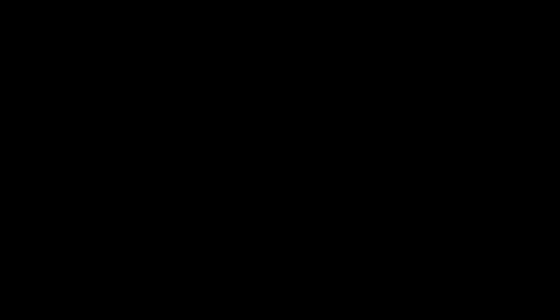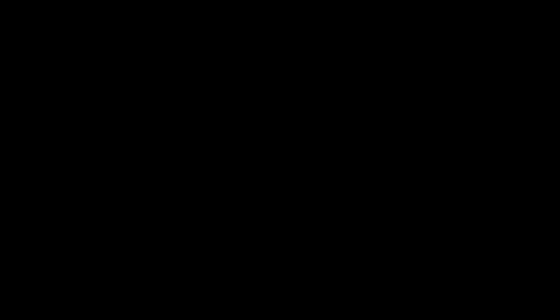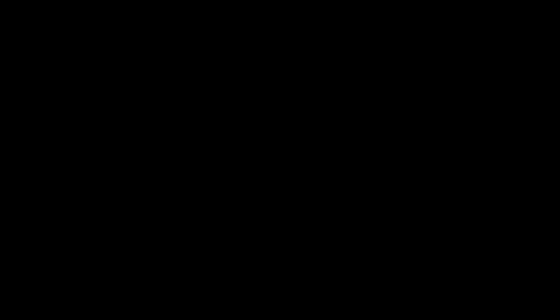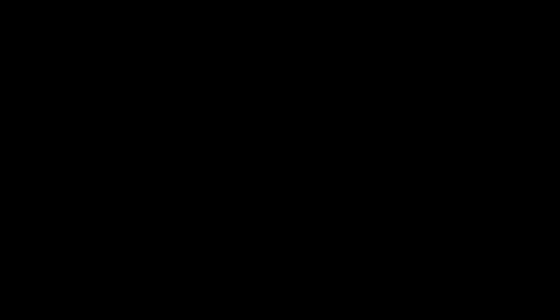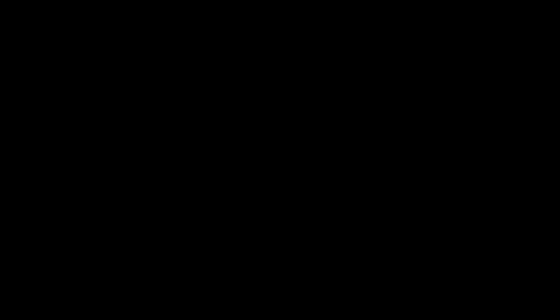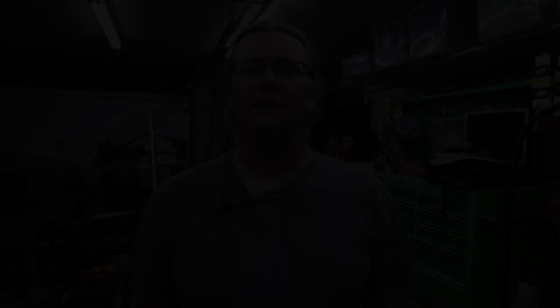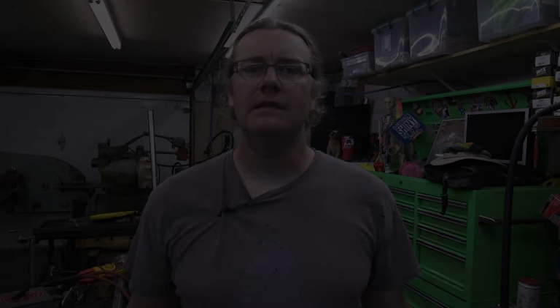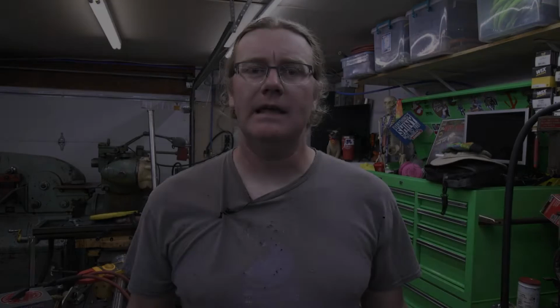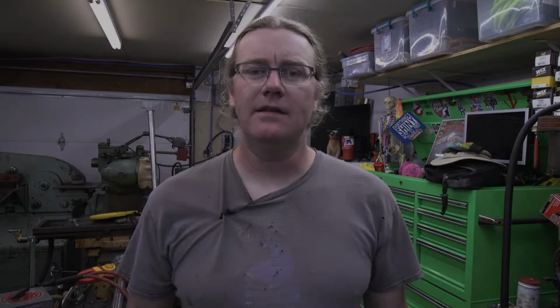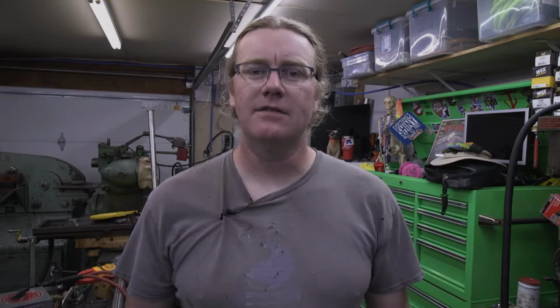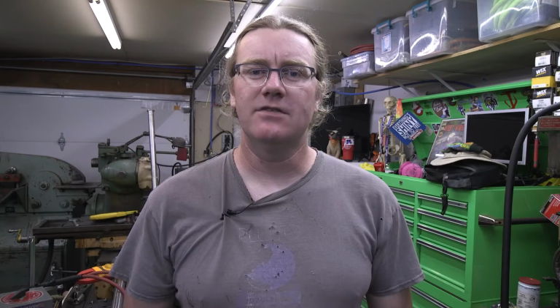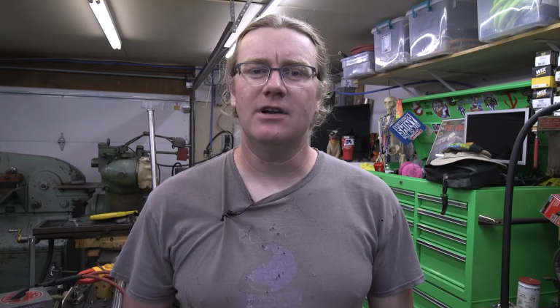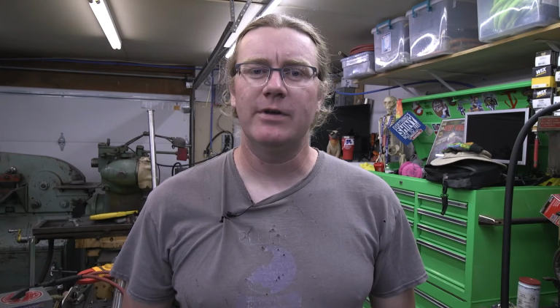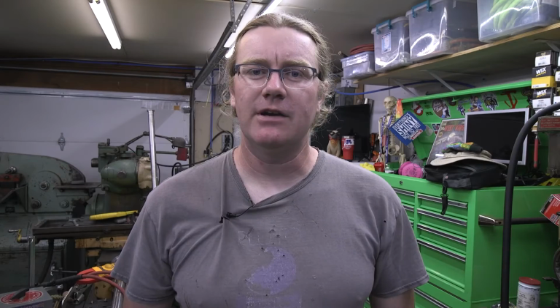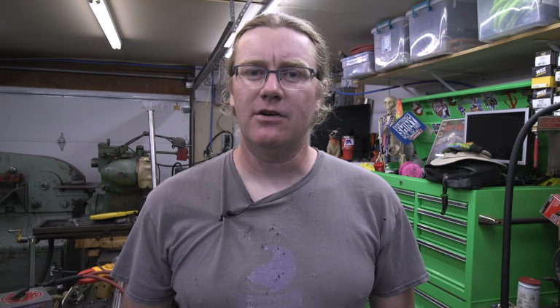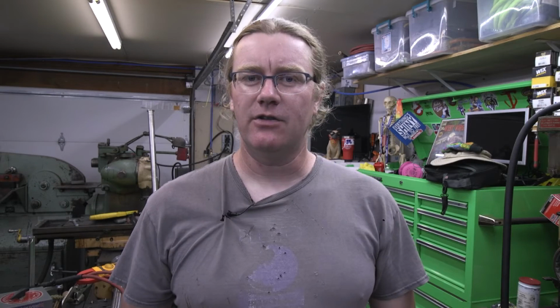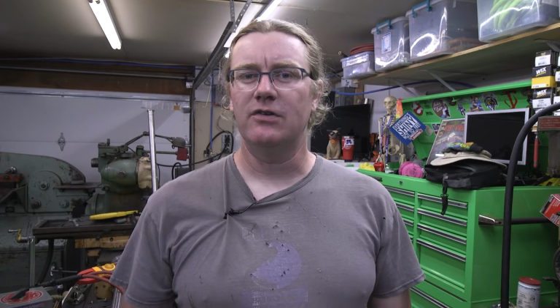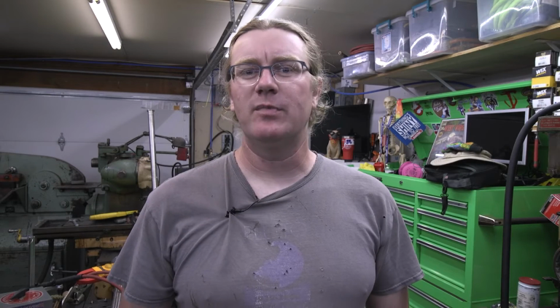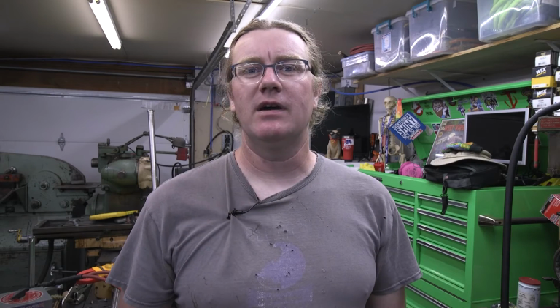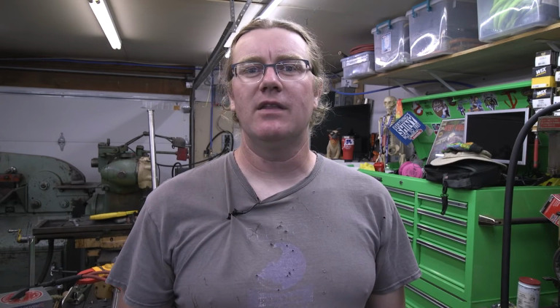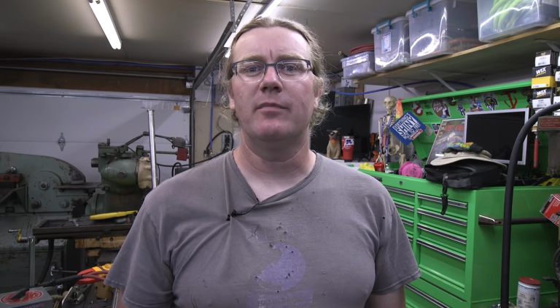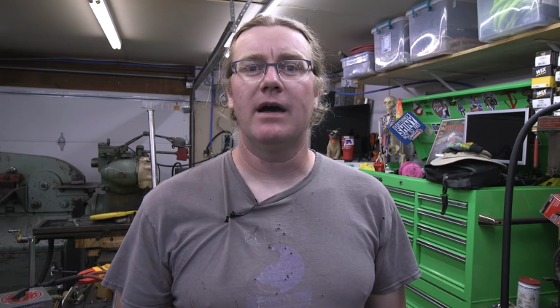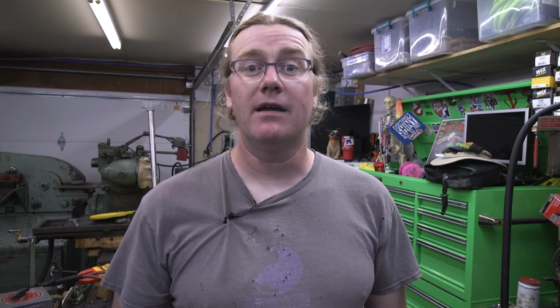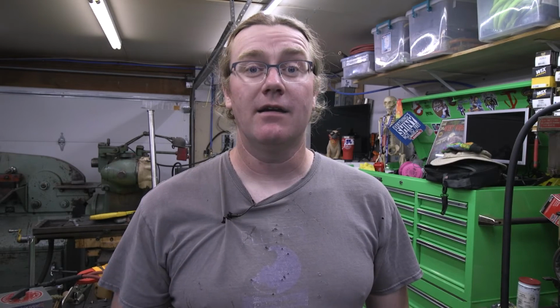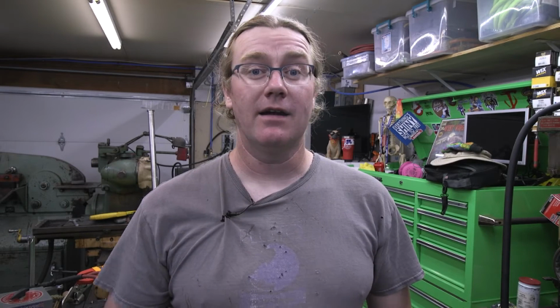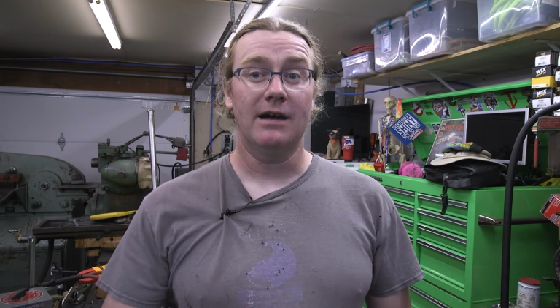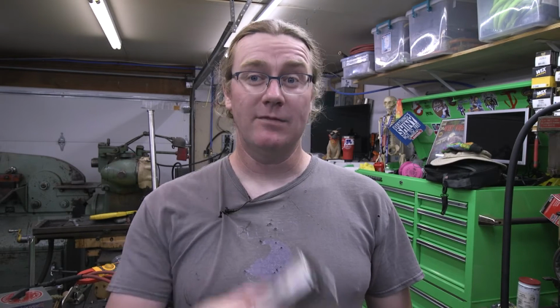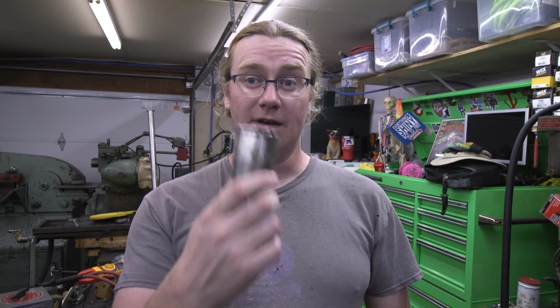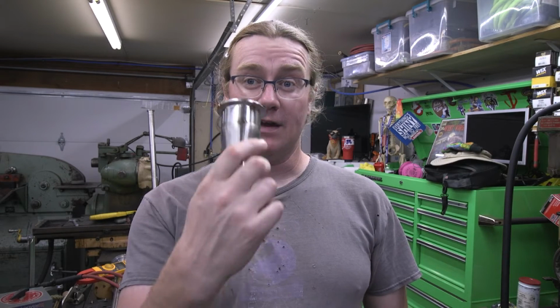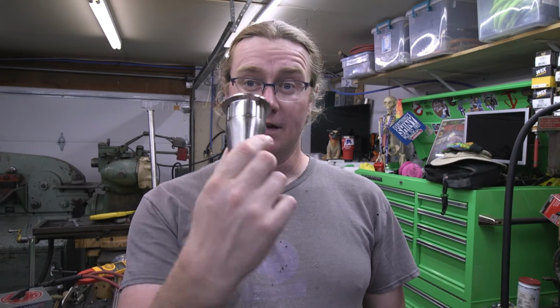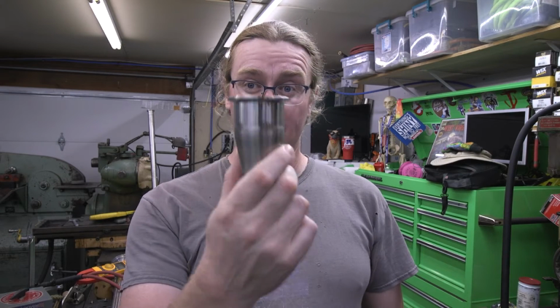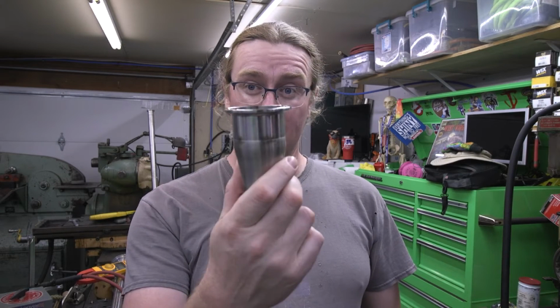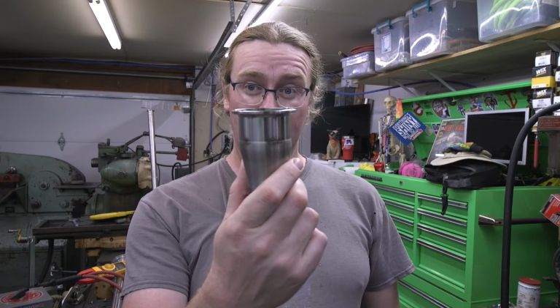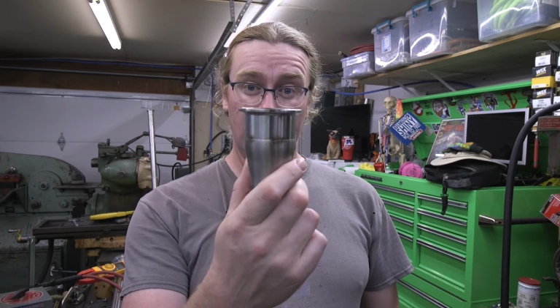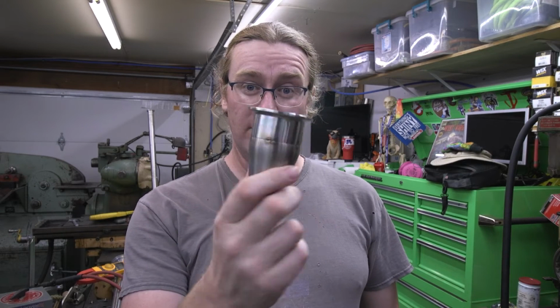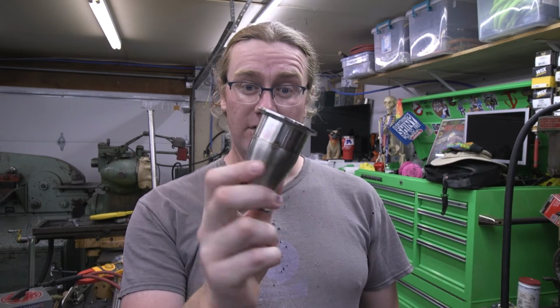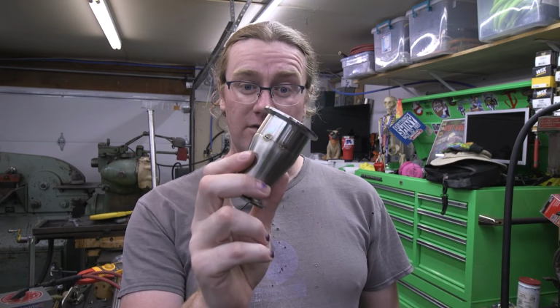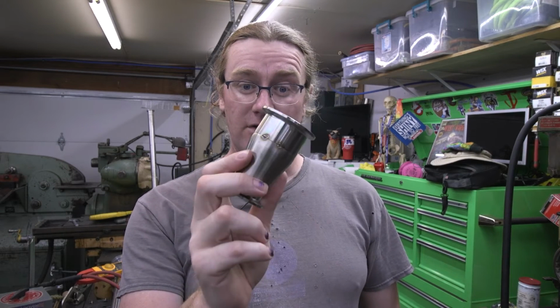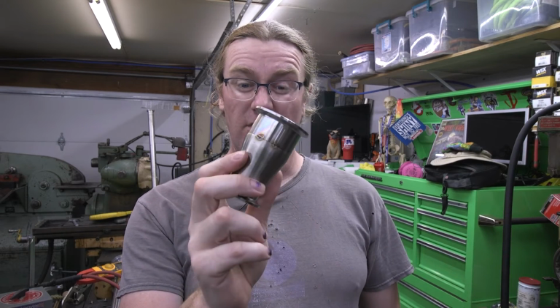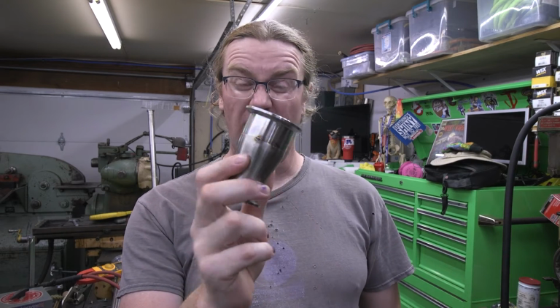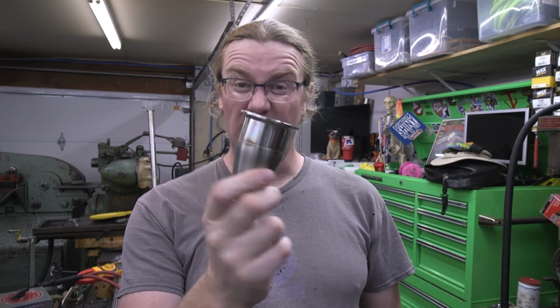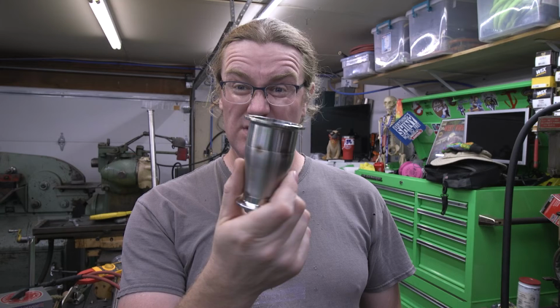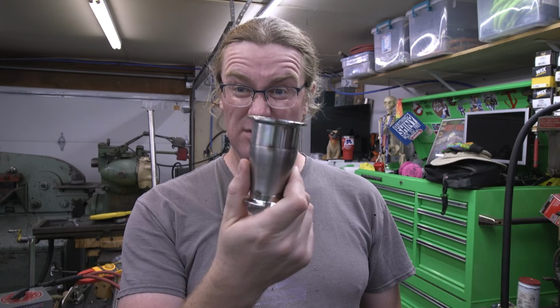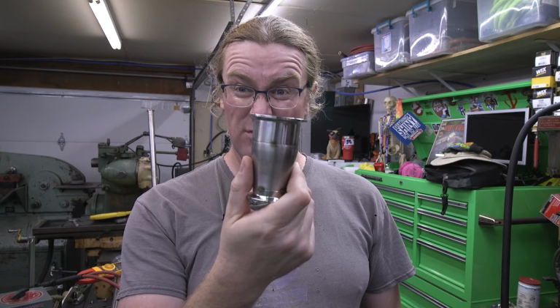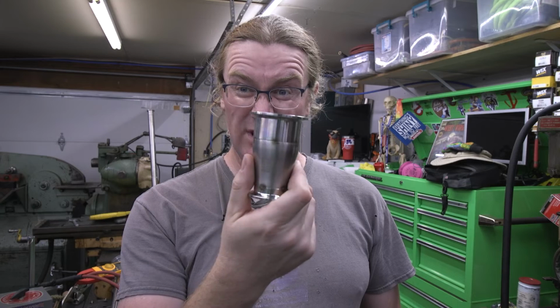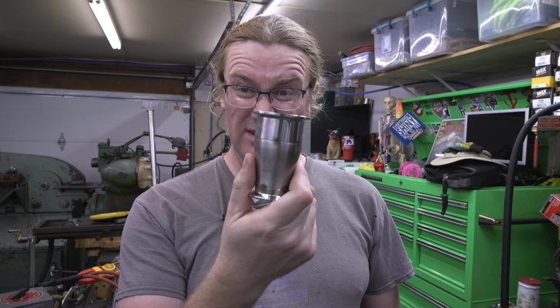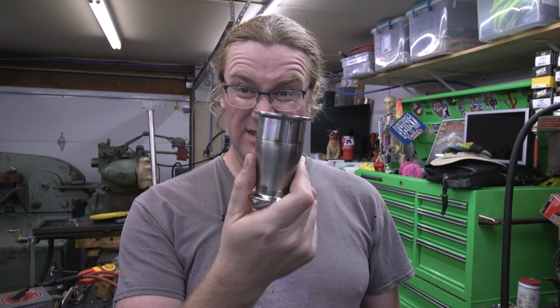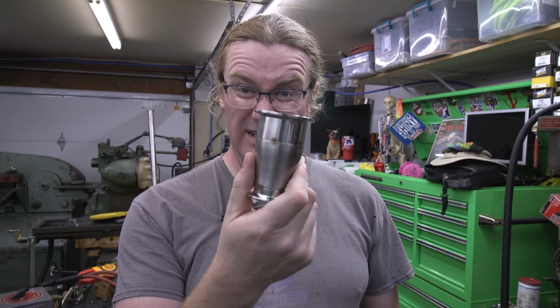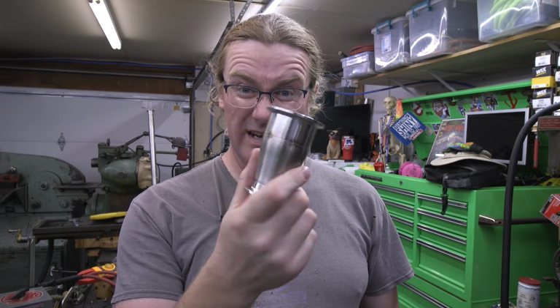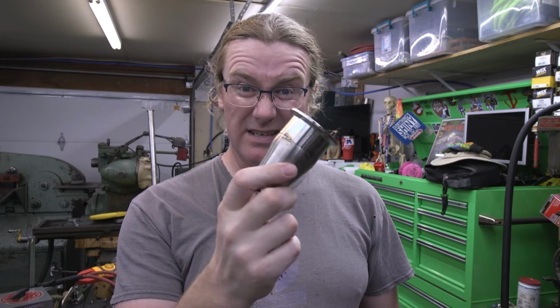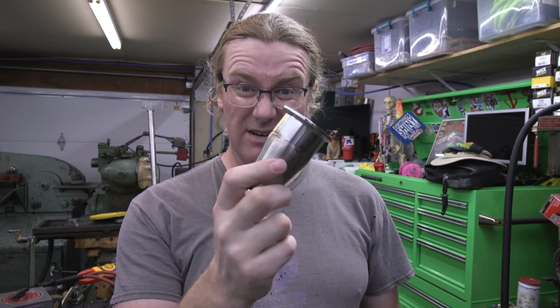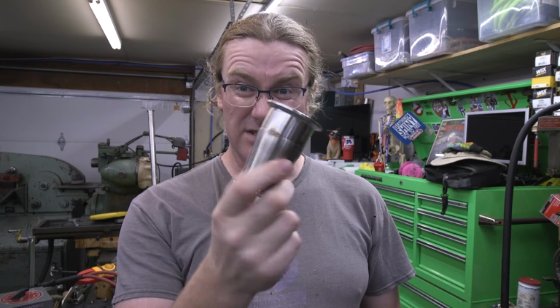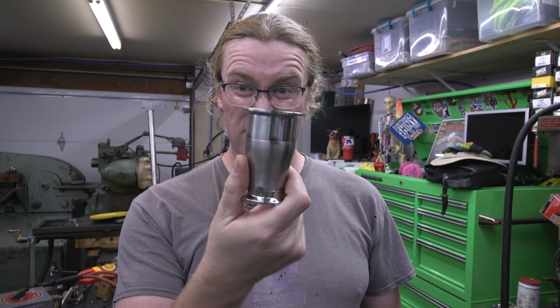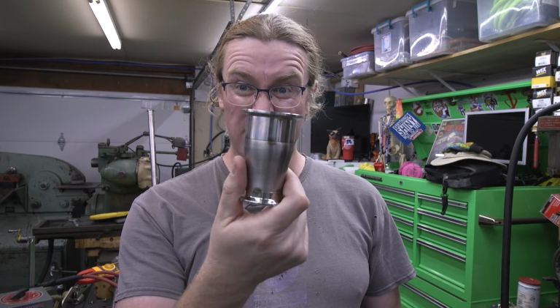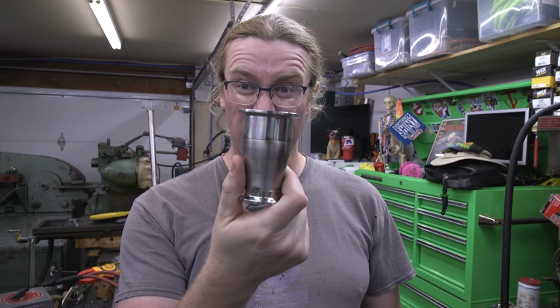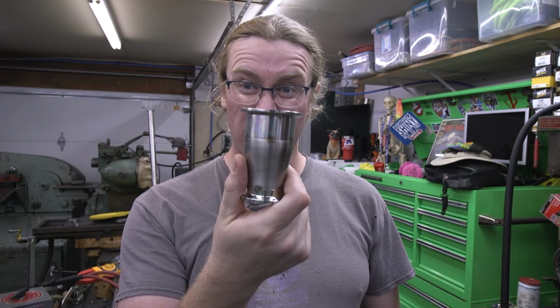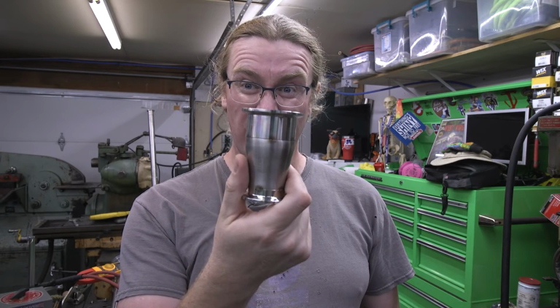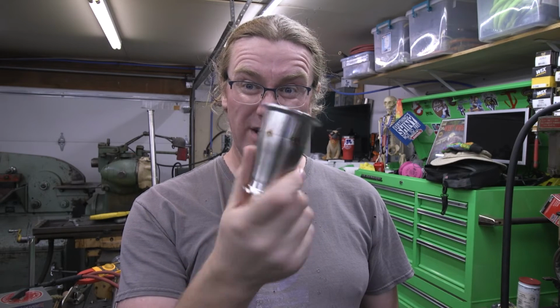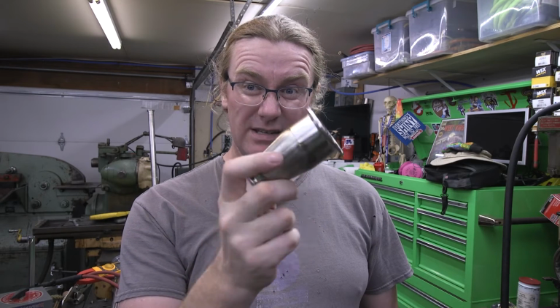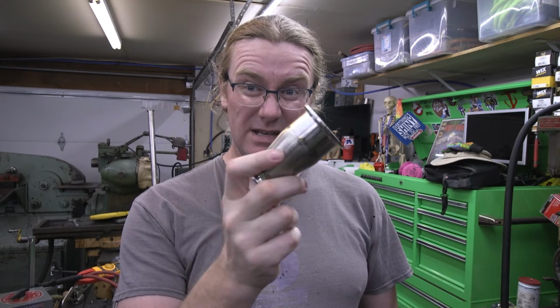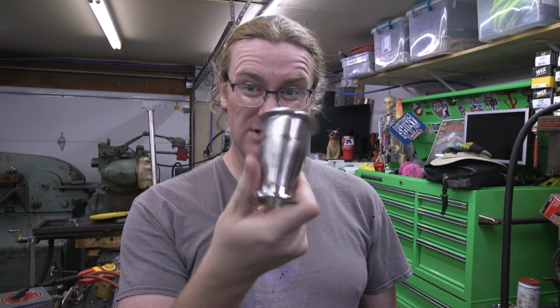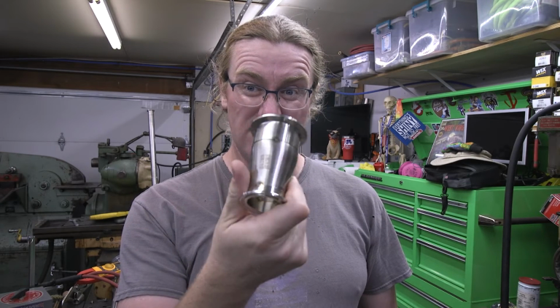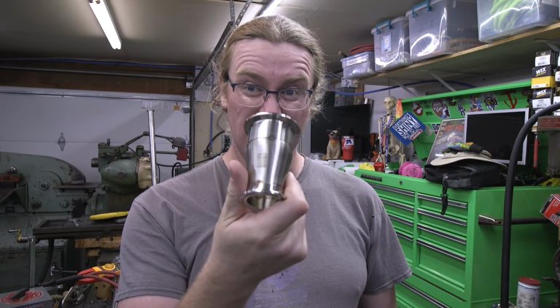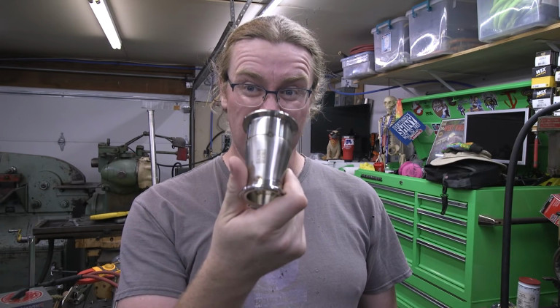Greetings ladies and gentlemen and all those beyond the binary. I'm Zach and this week I'm going to show you how to weld sanitary tubing with an SA200.